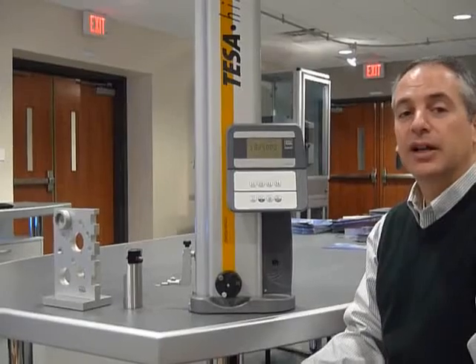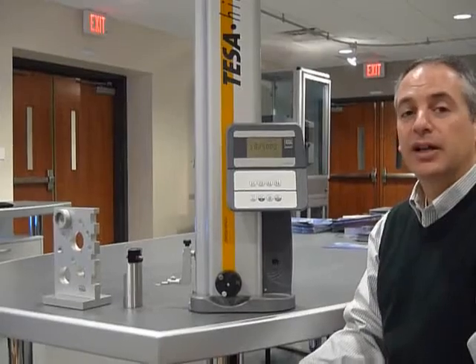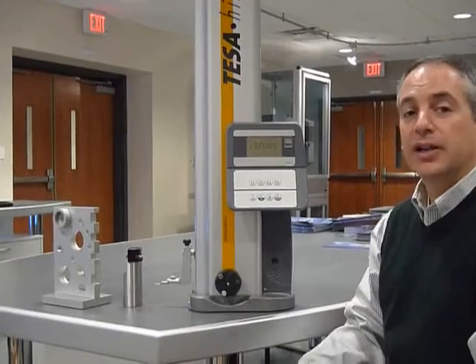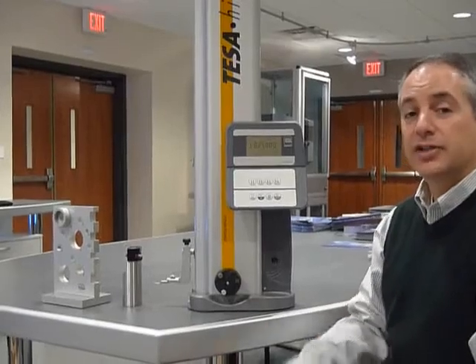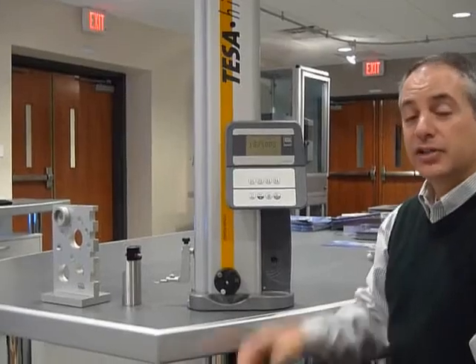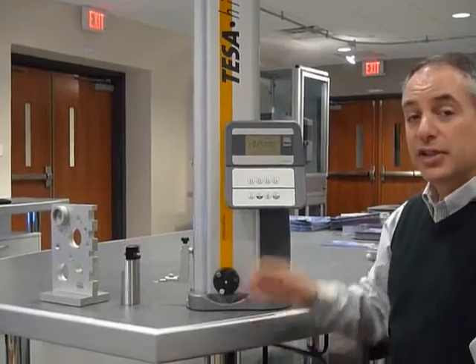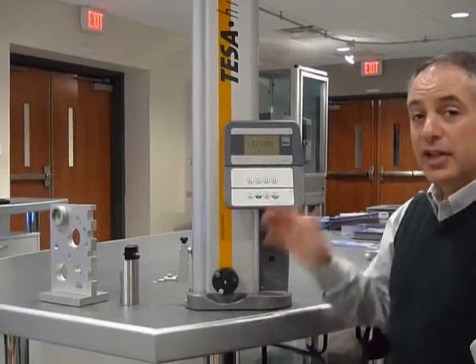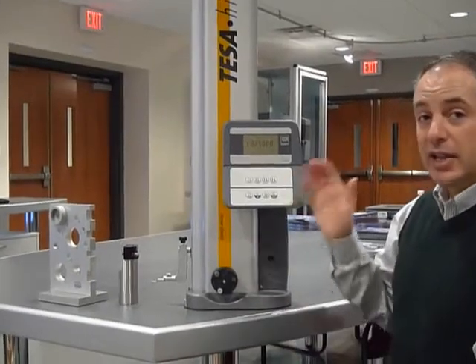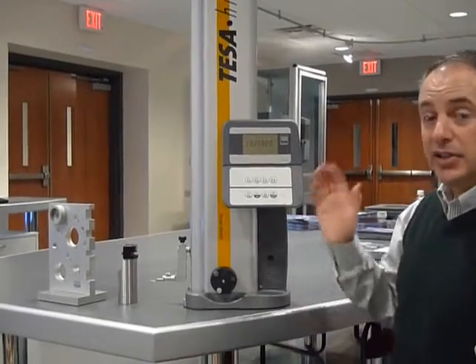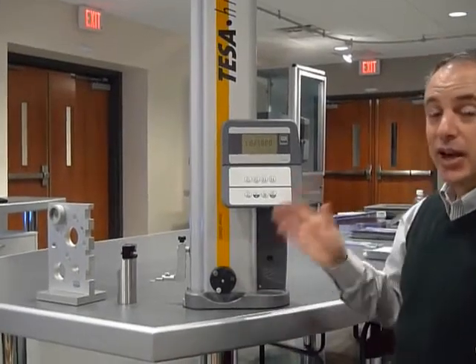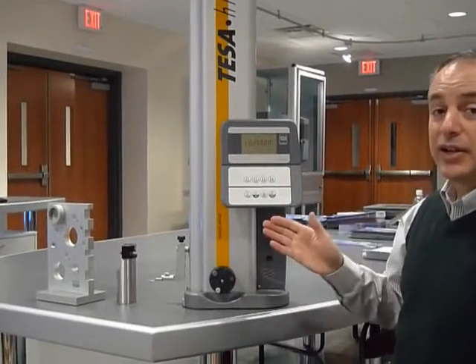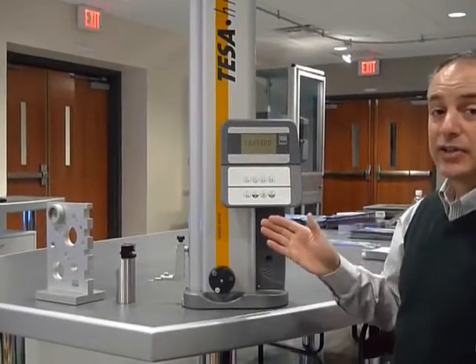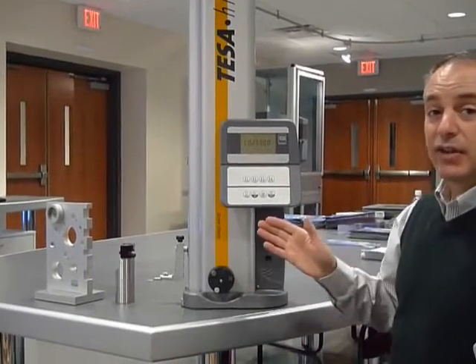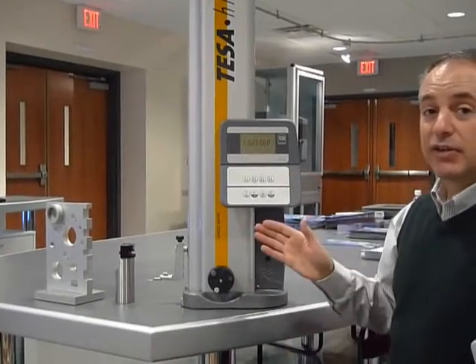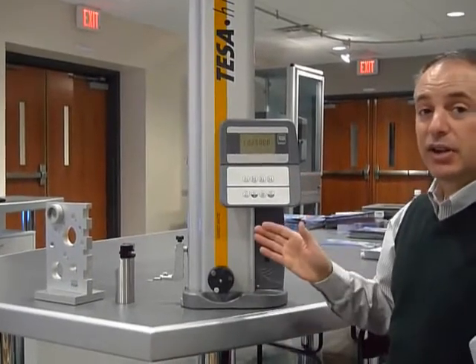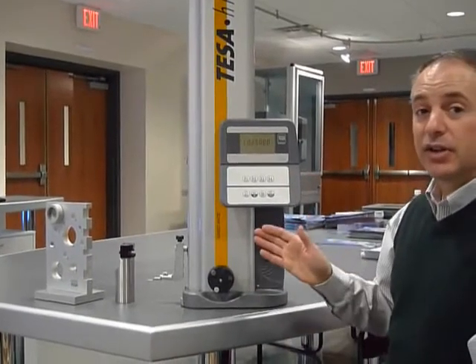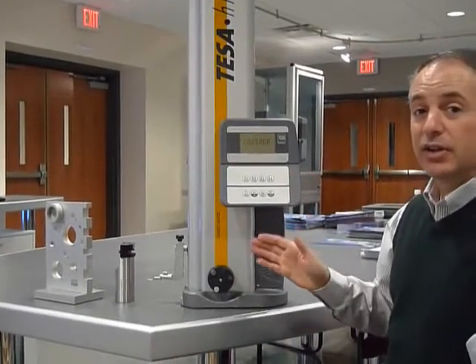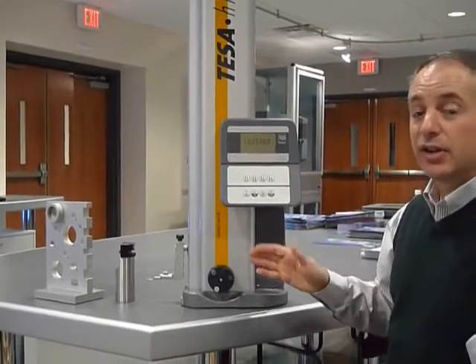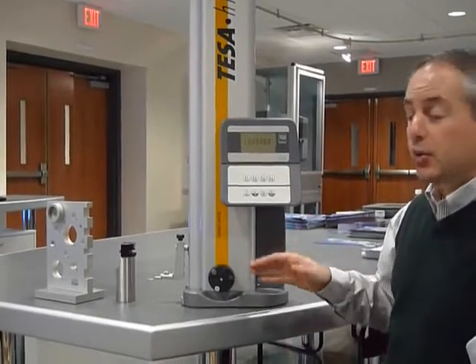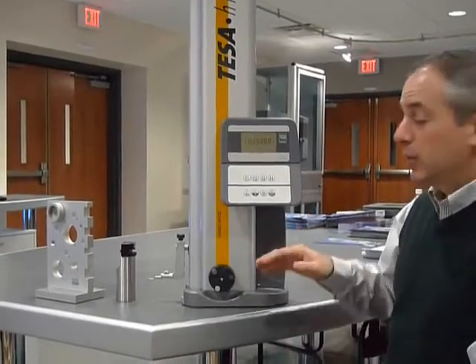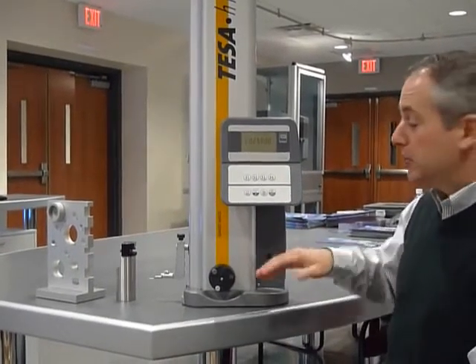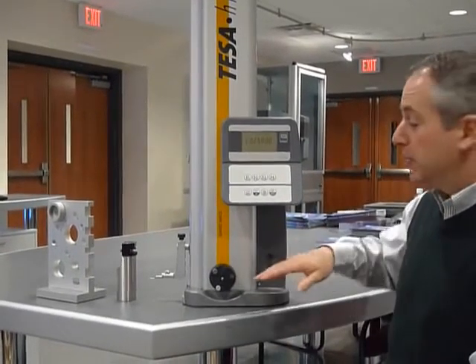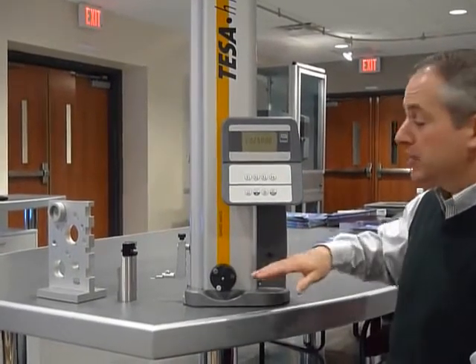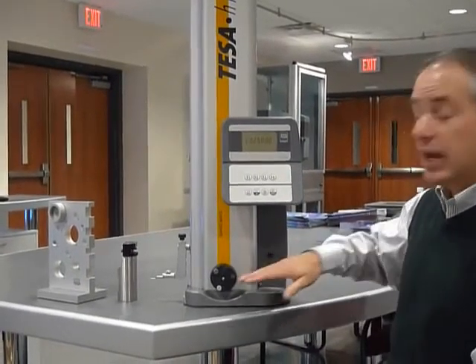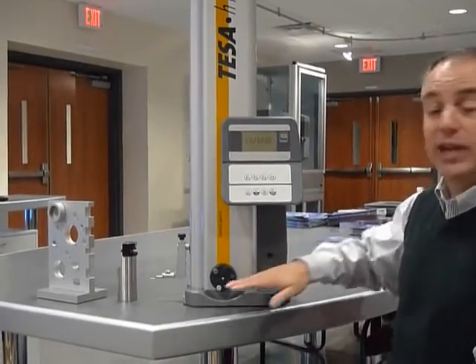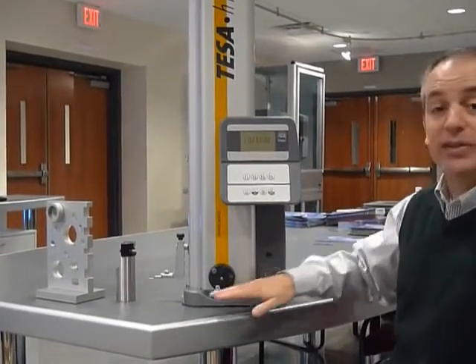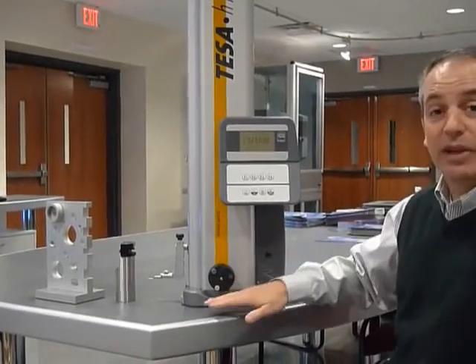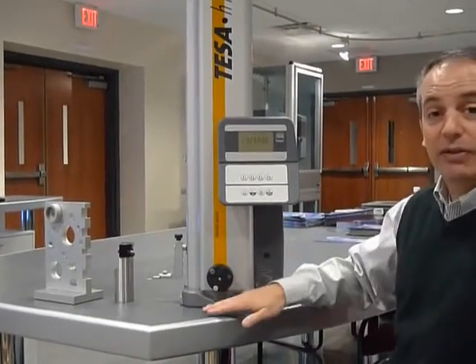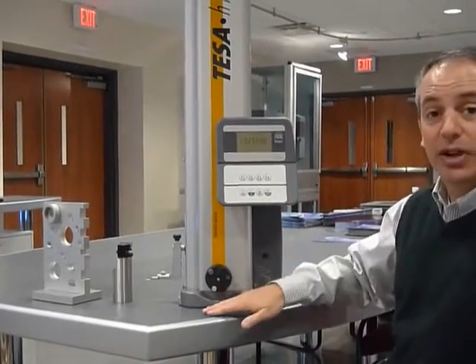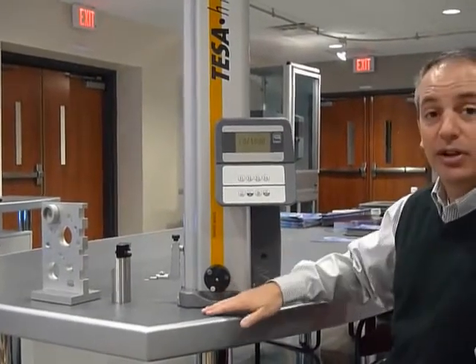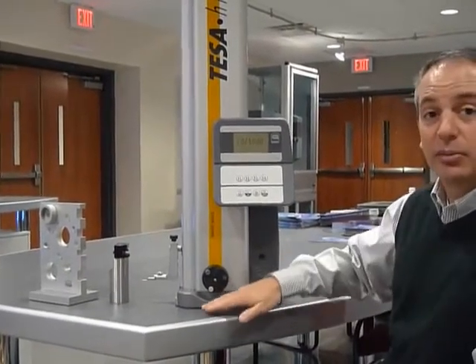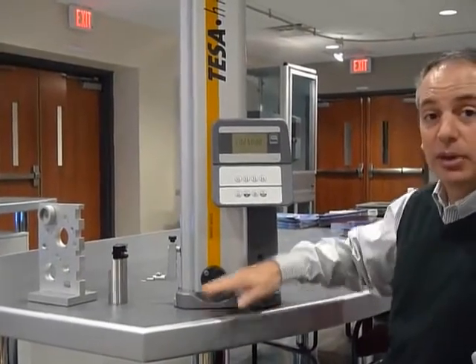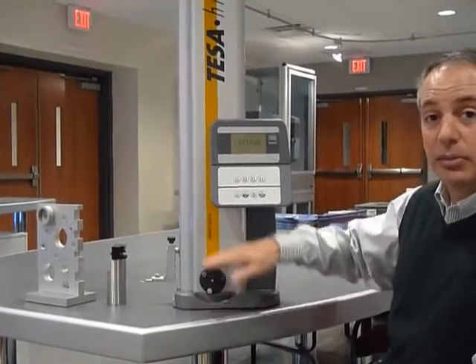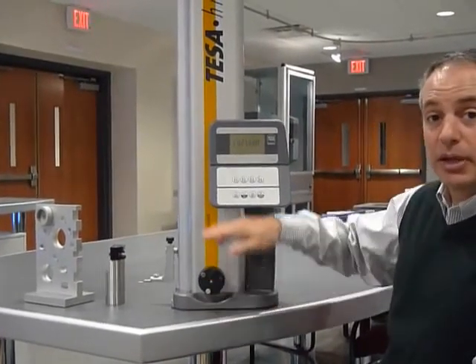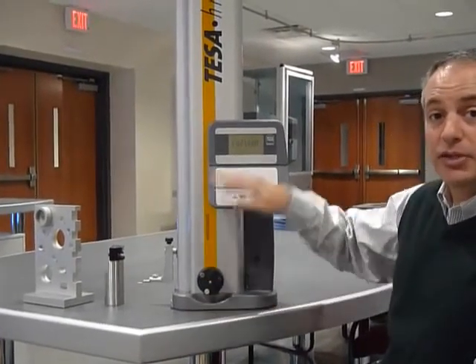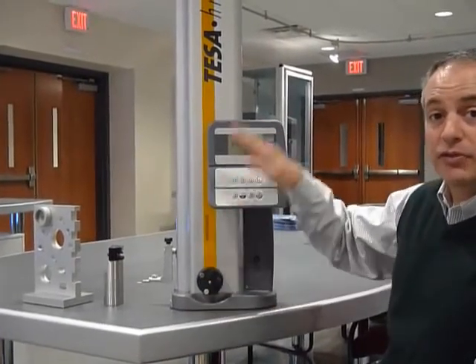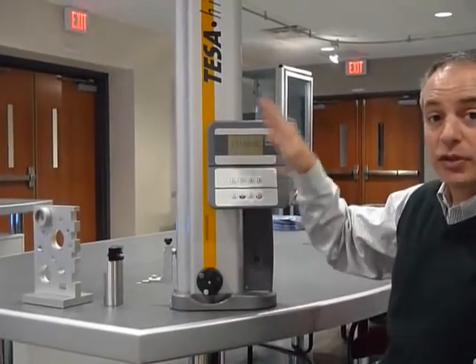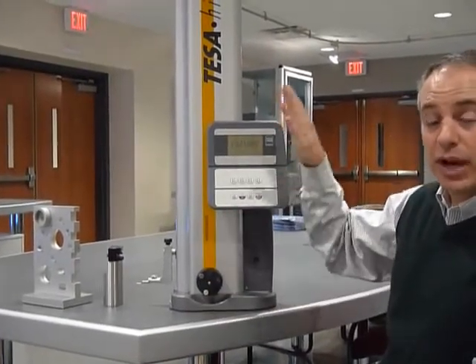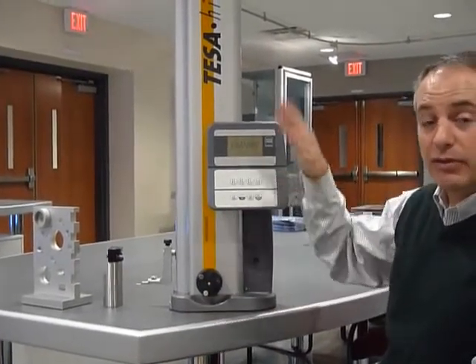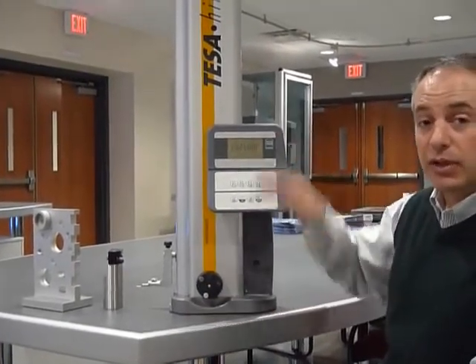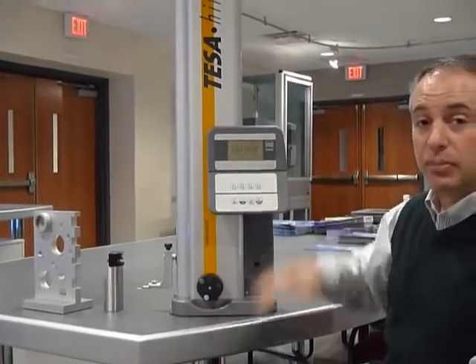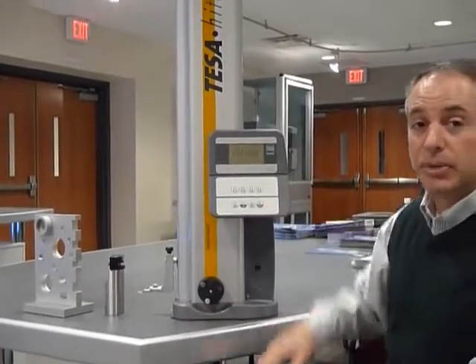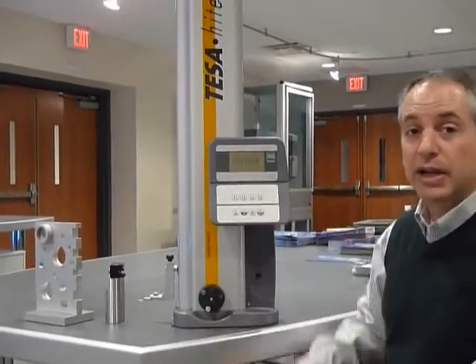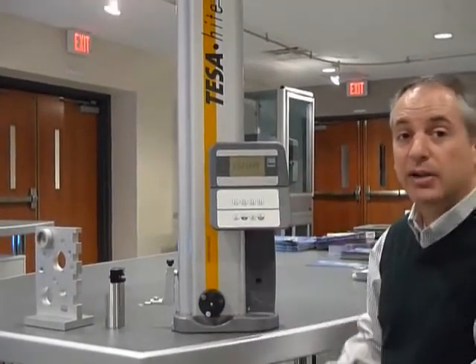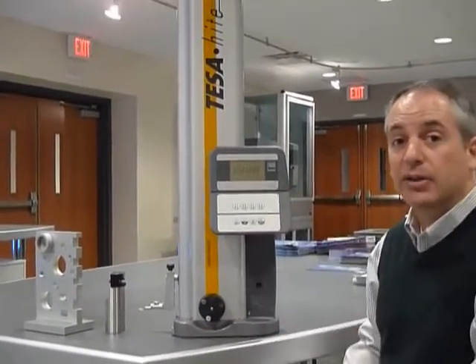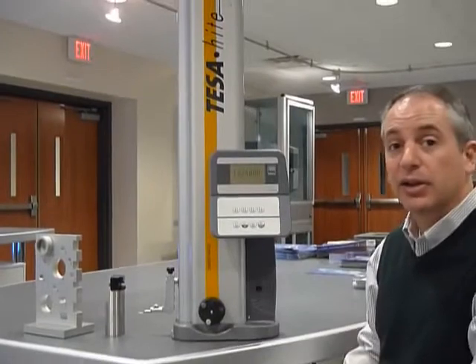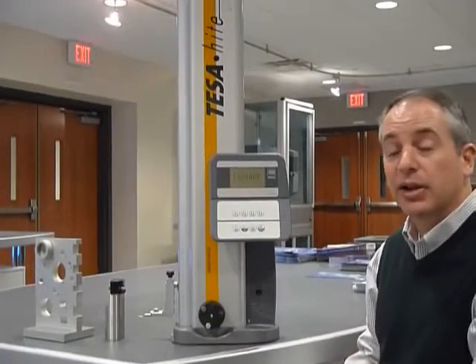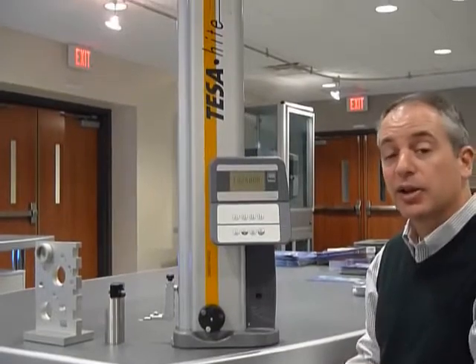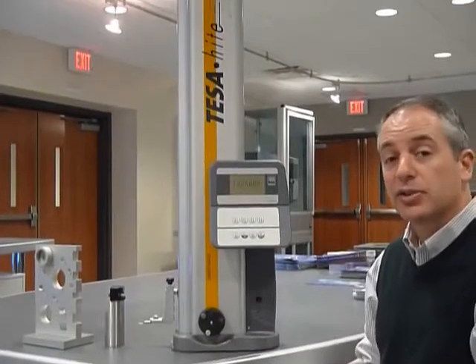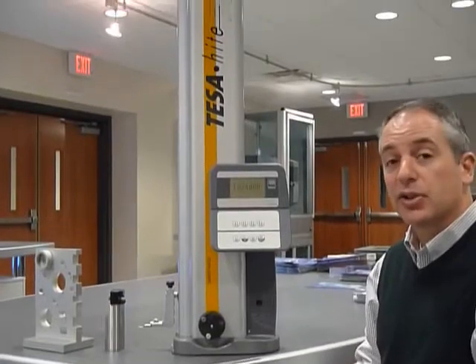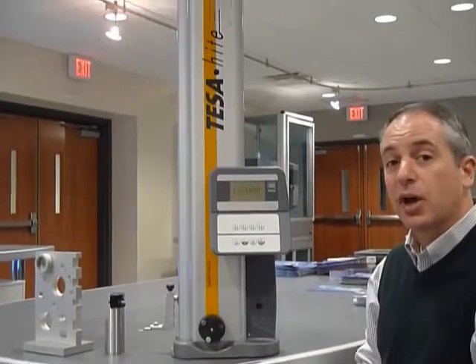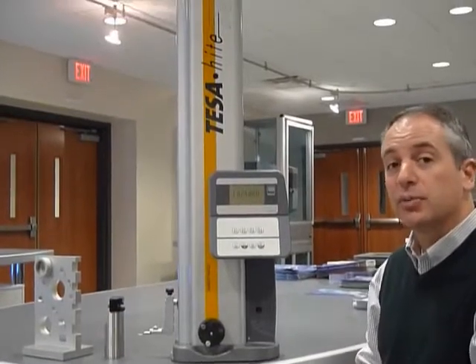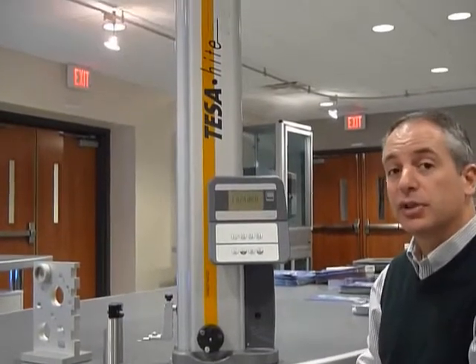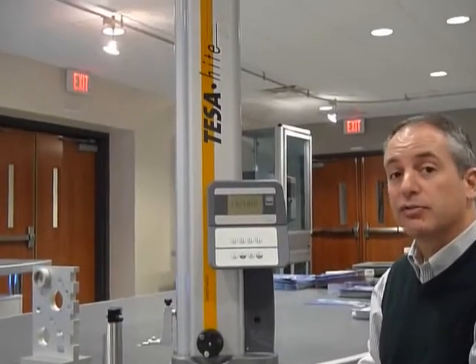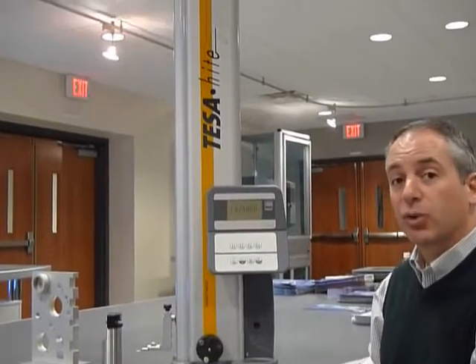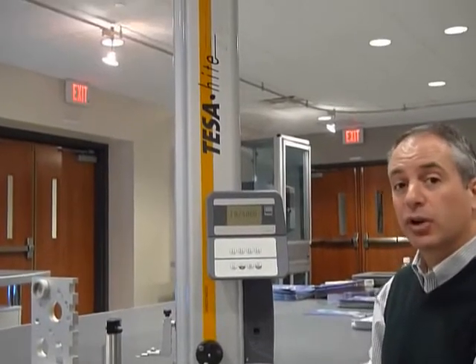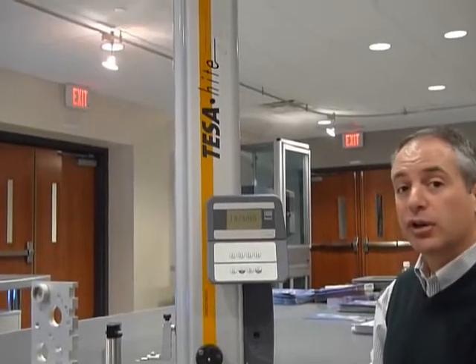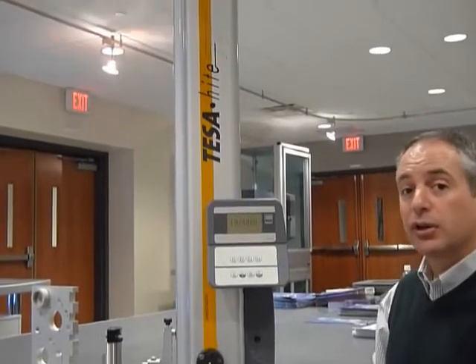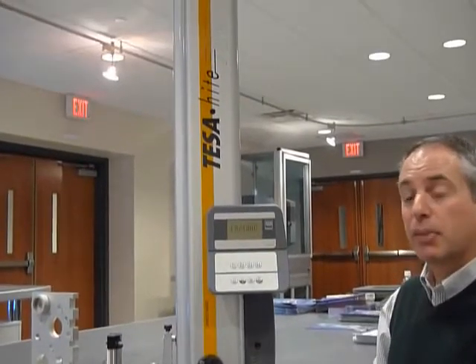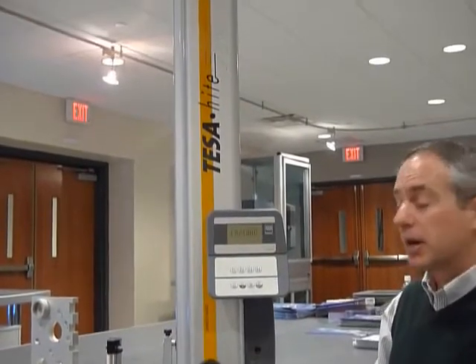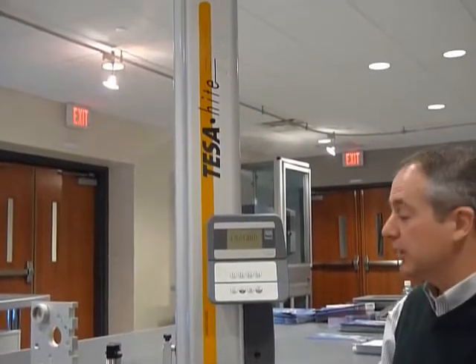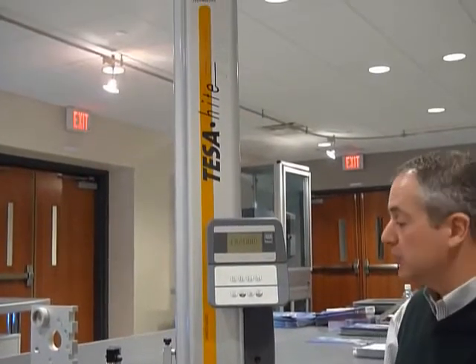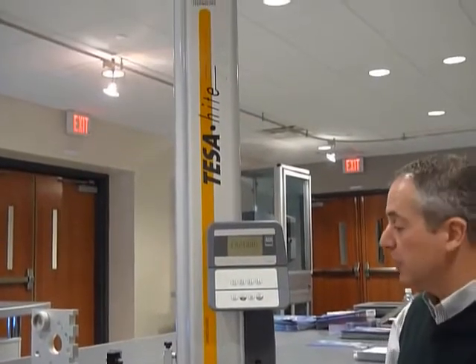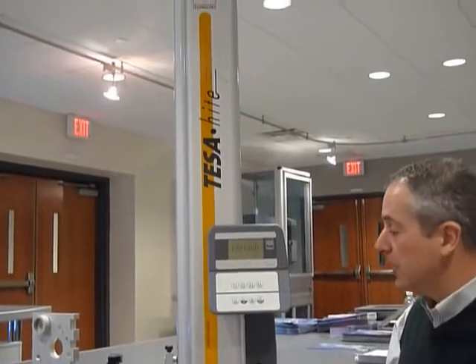This is the Teza Height 700, which means it has 700 millimeters of travel up and down. It also comes in a 400 model as well.